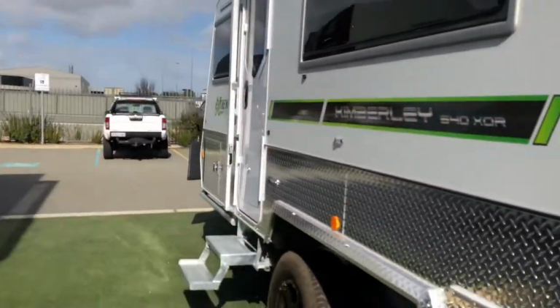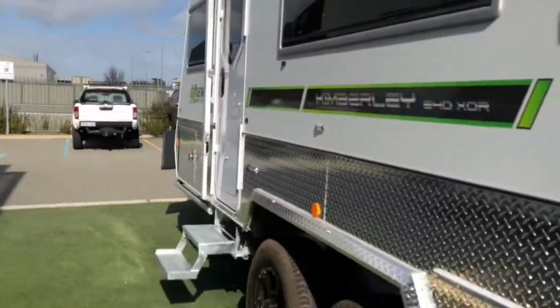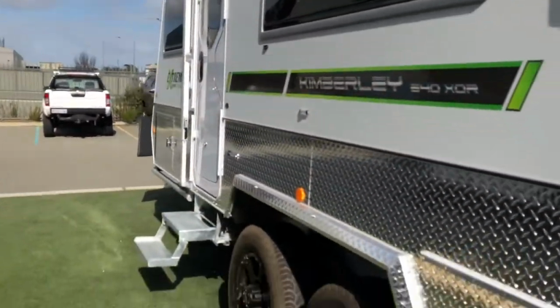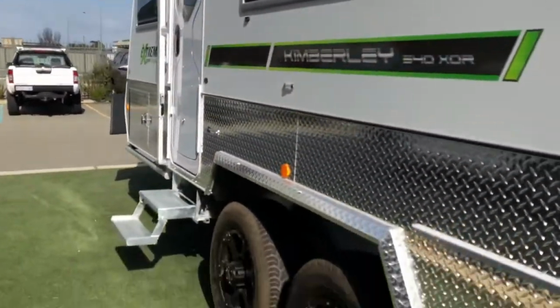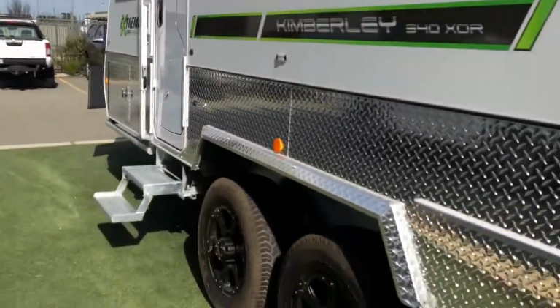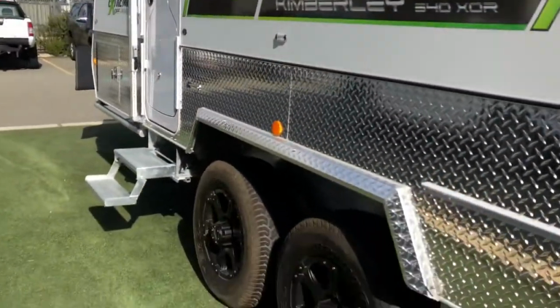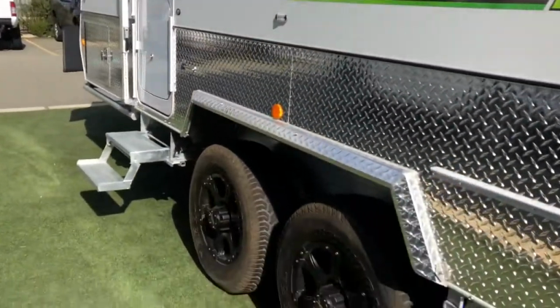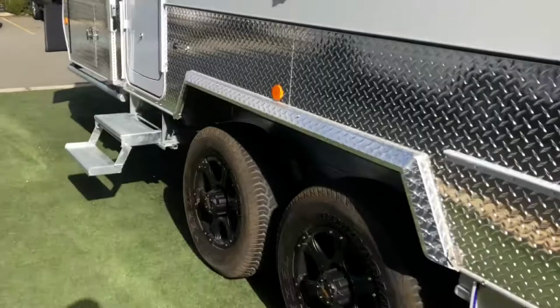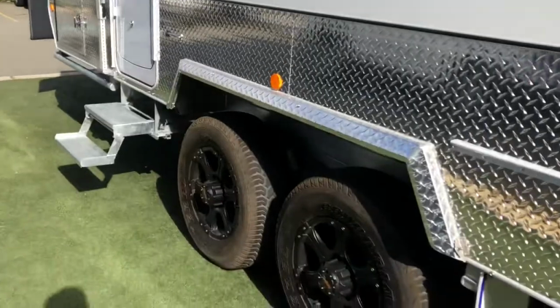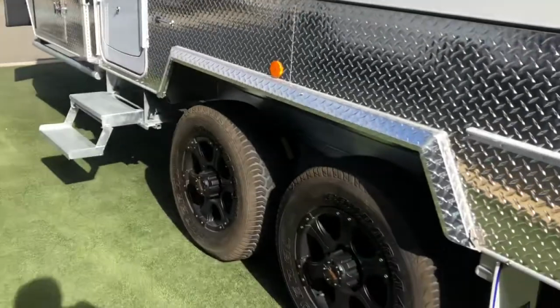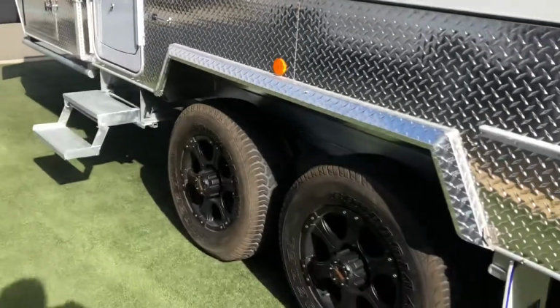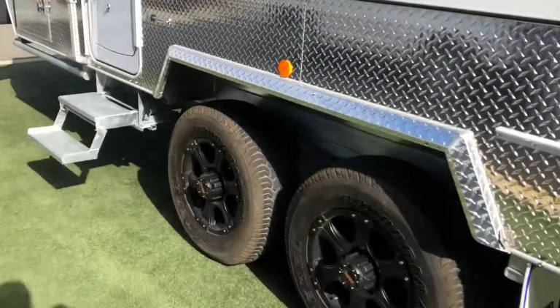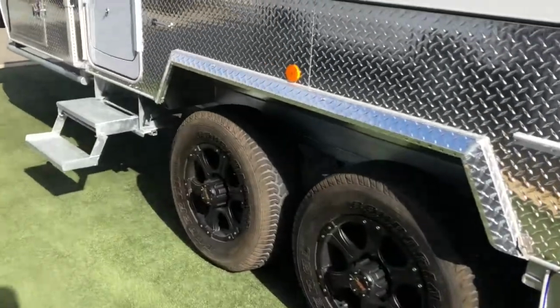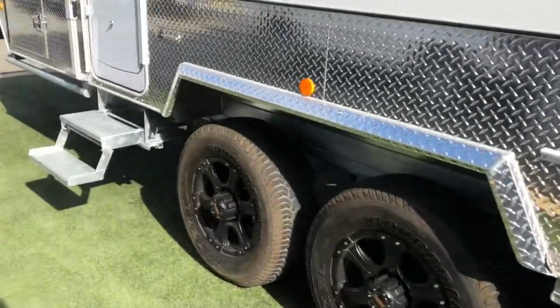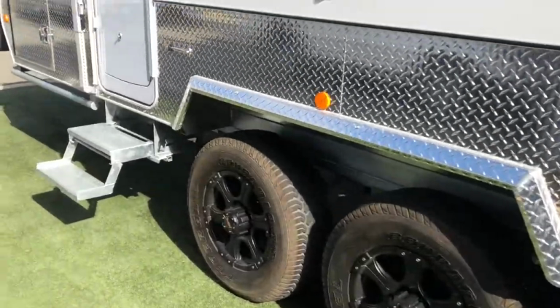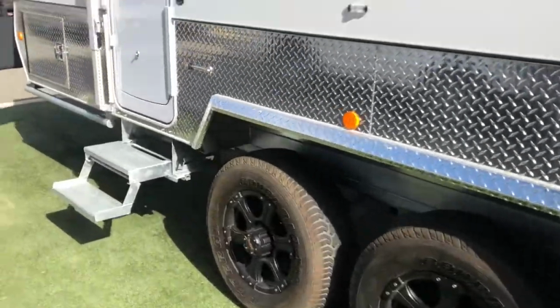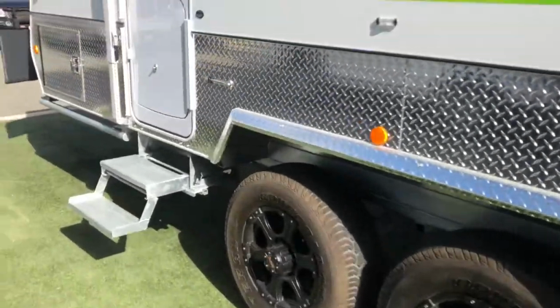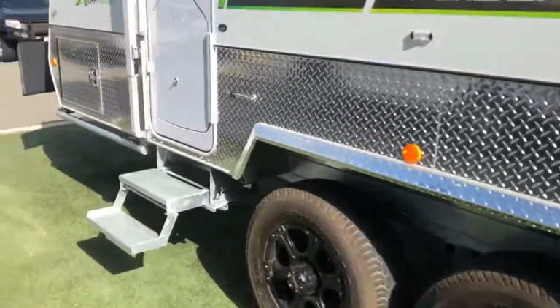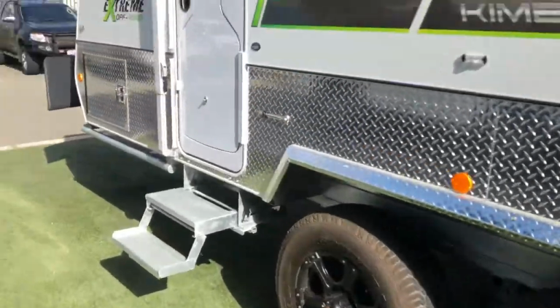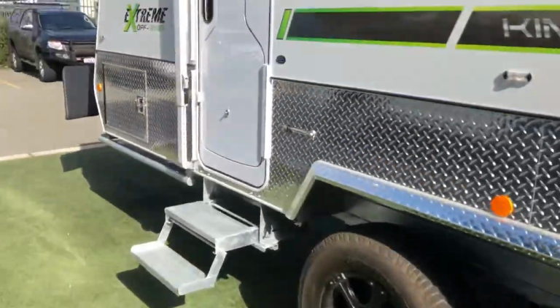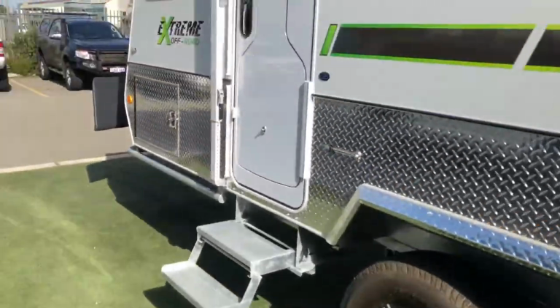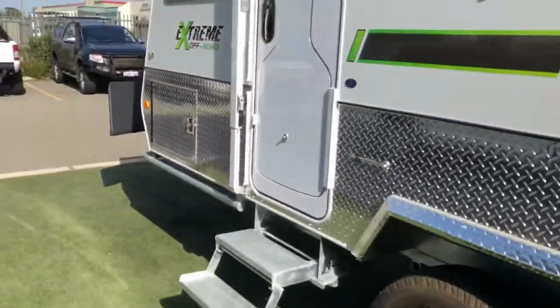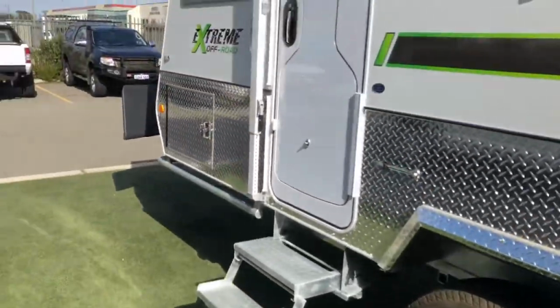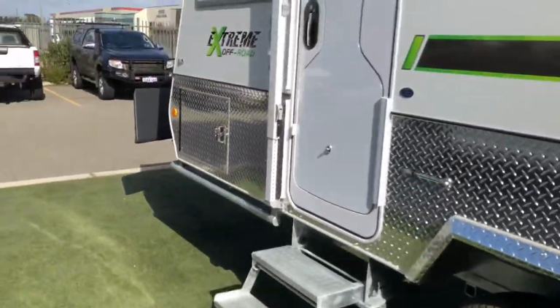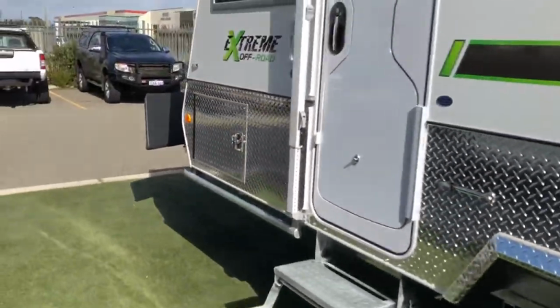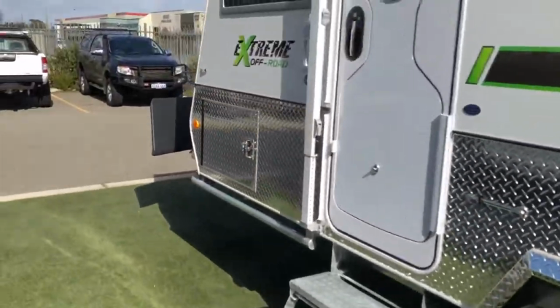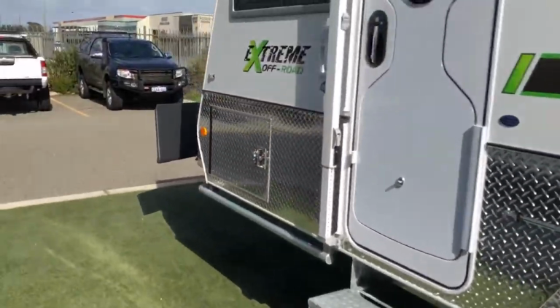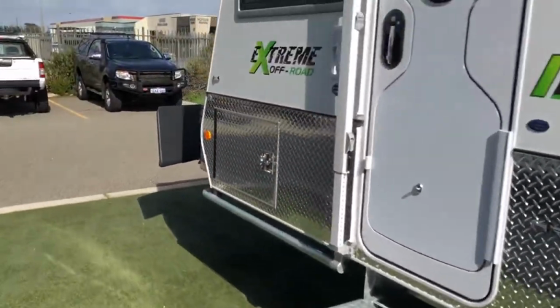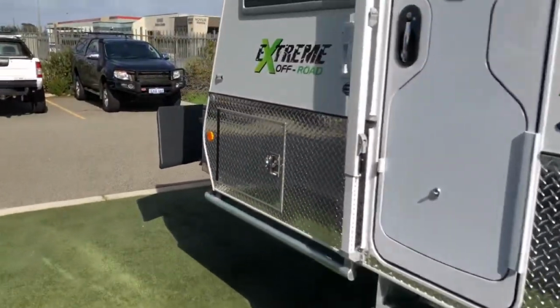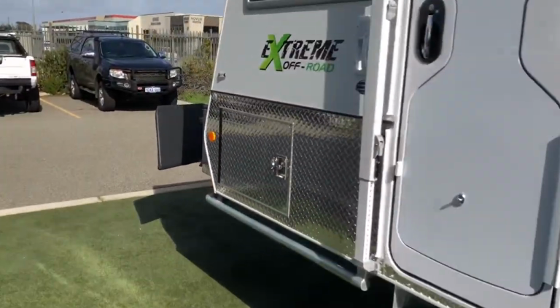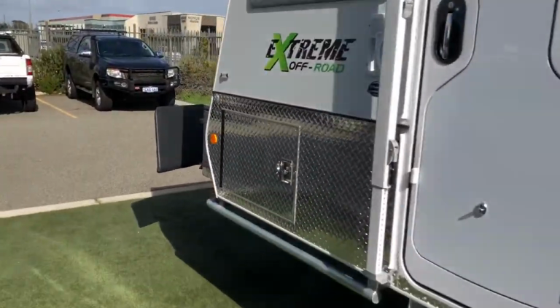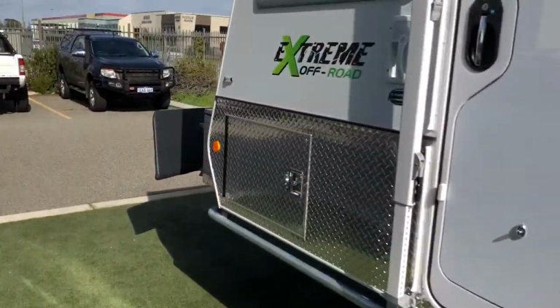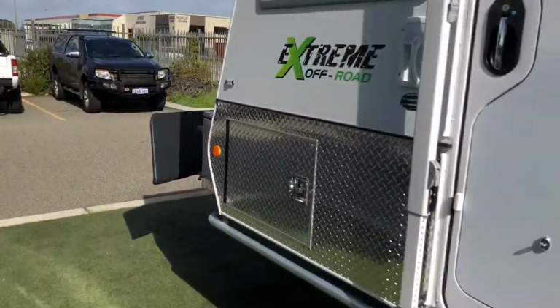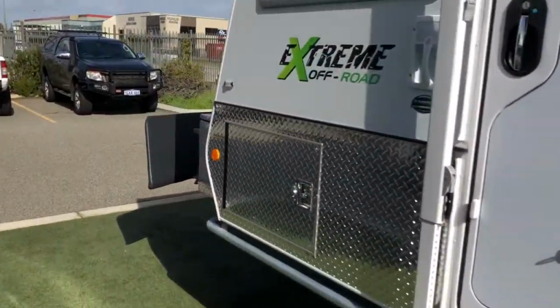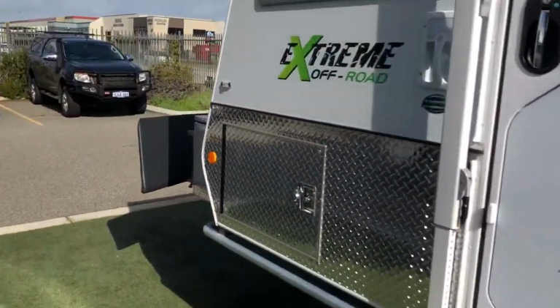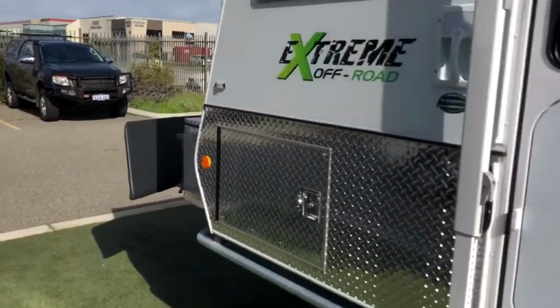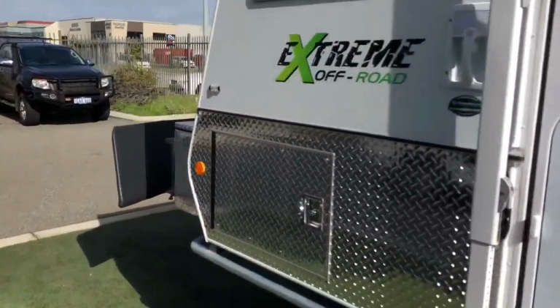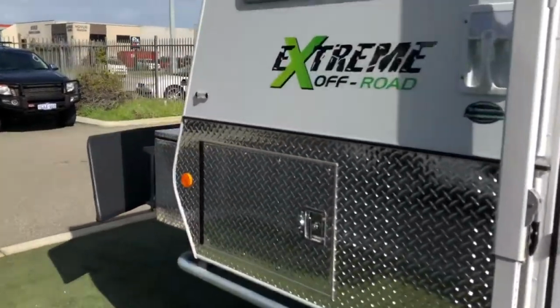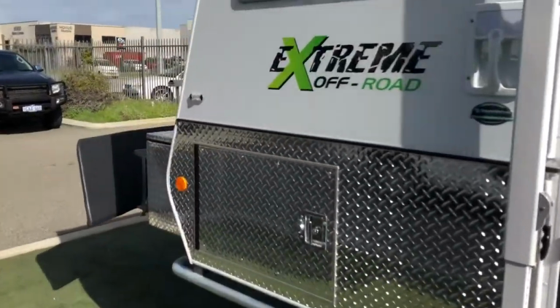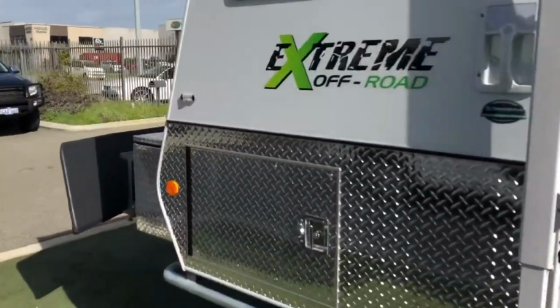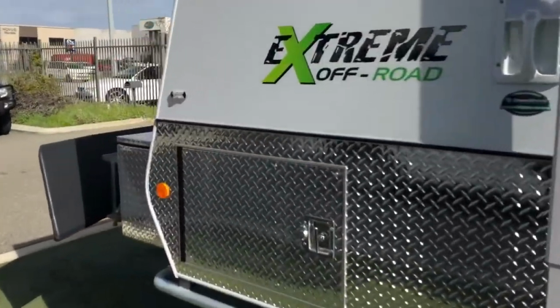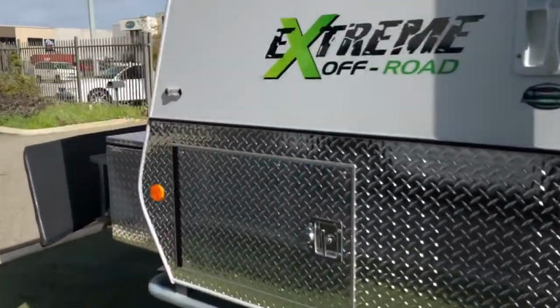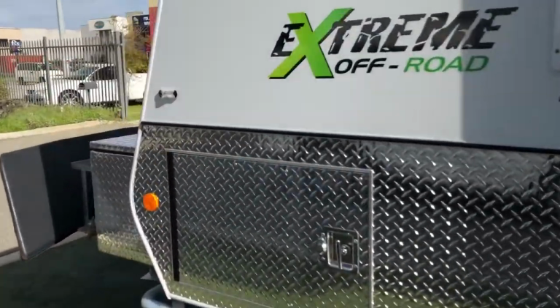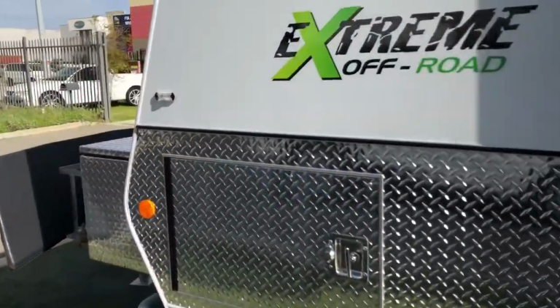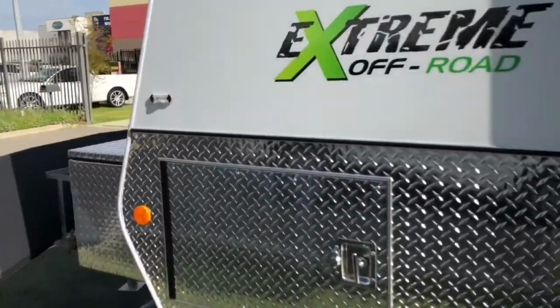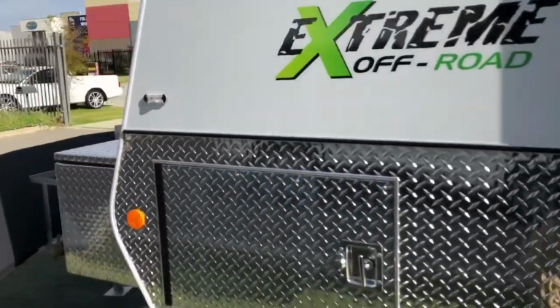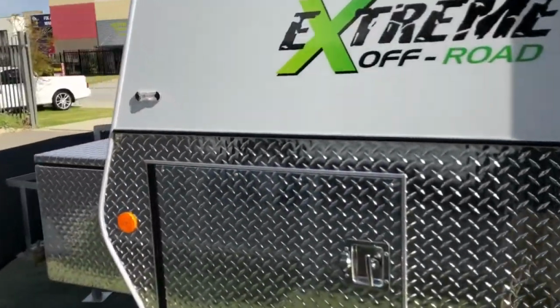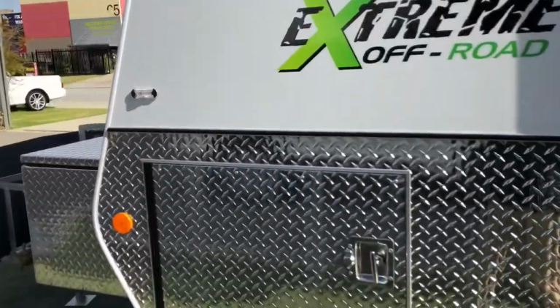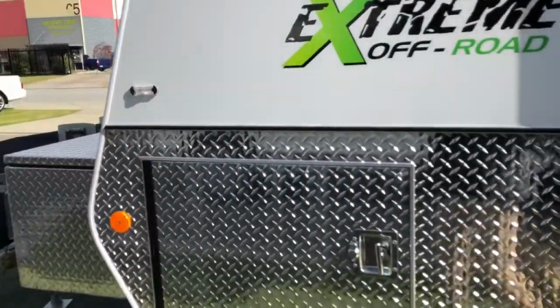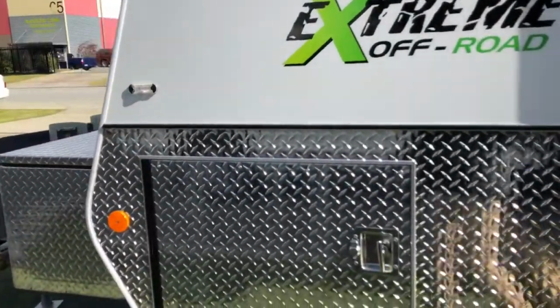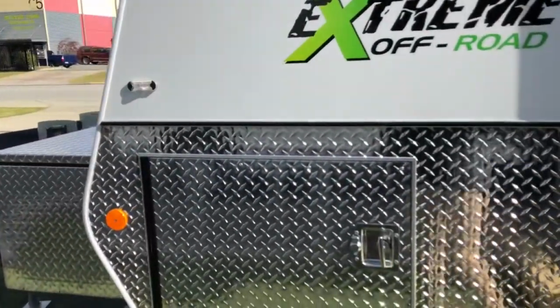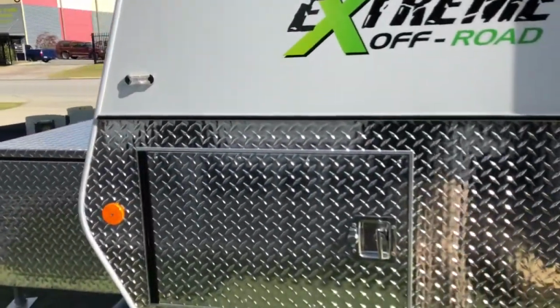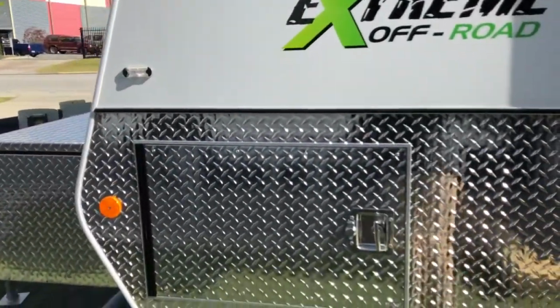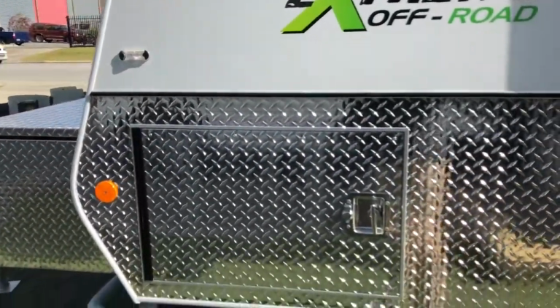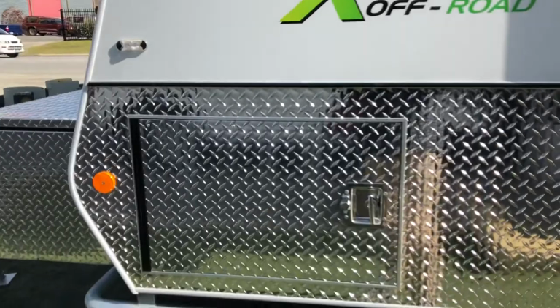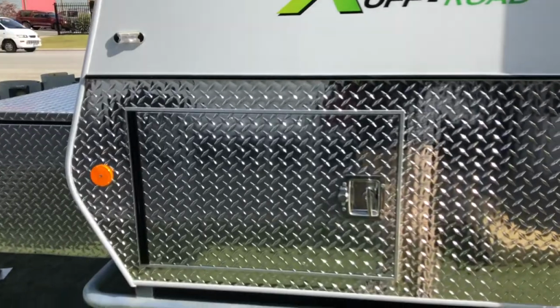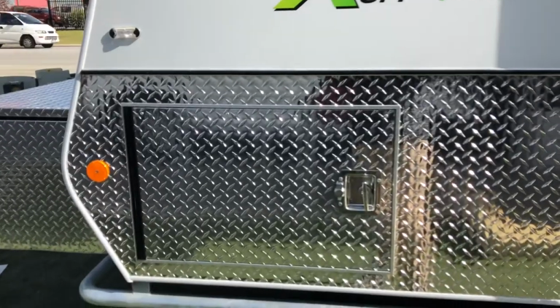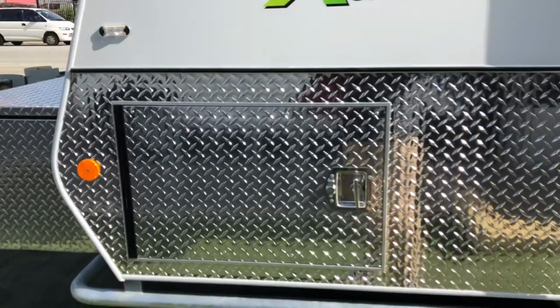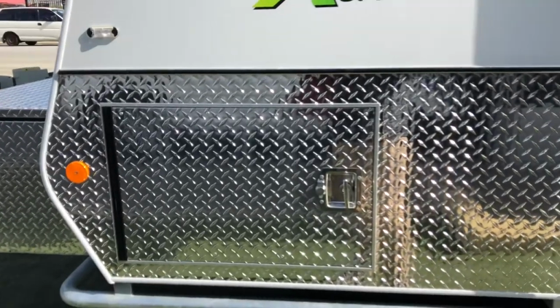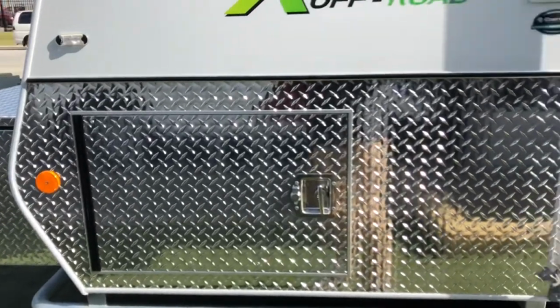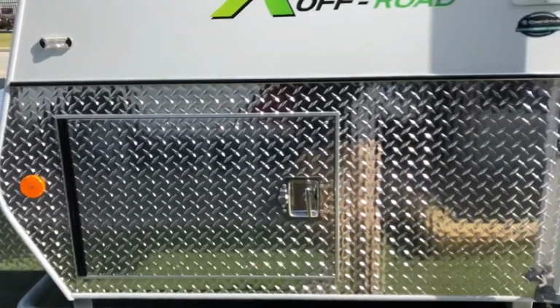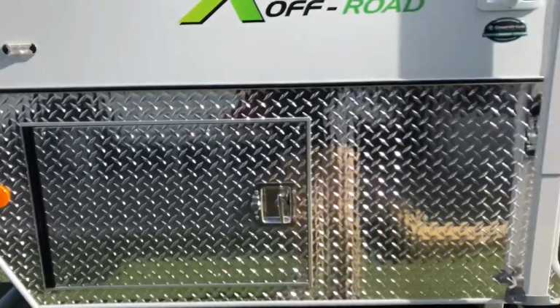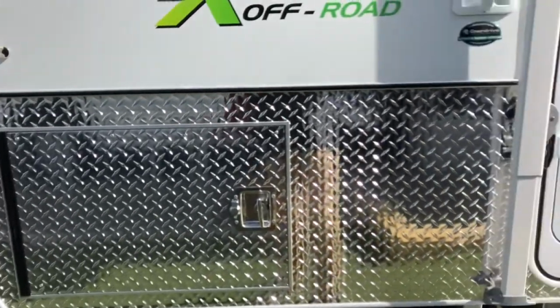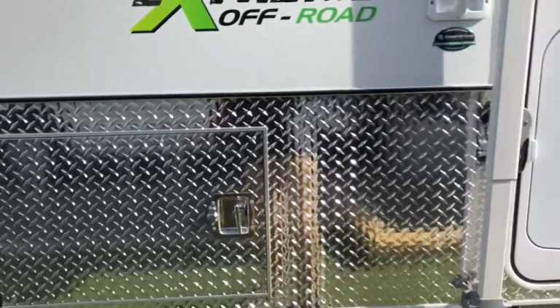There's the super tandem axle again, and at the front here we've got a very large tunnel boot — still lots of room in there.